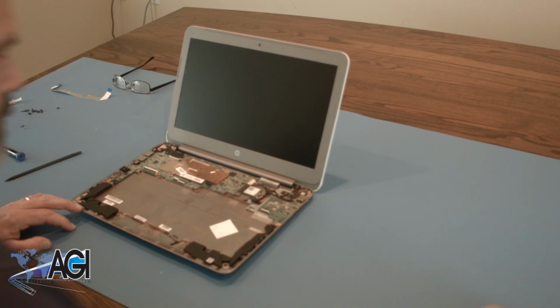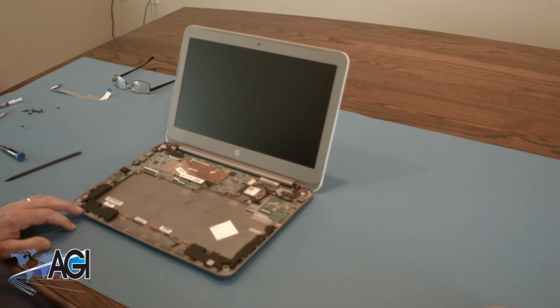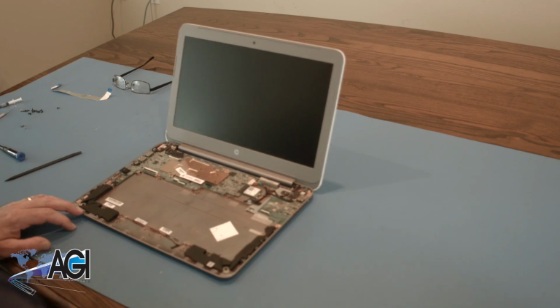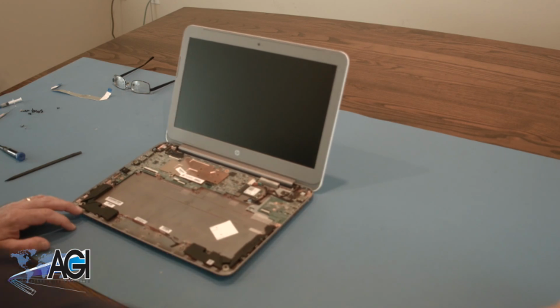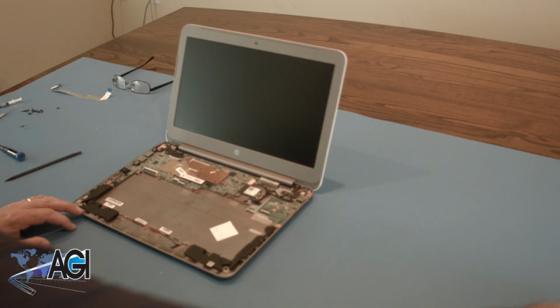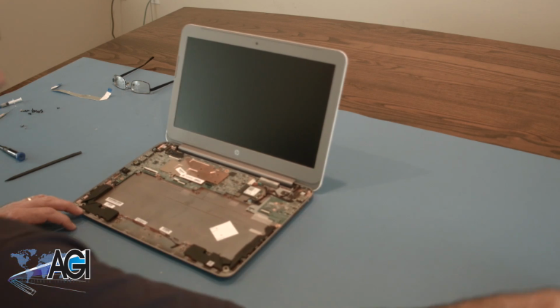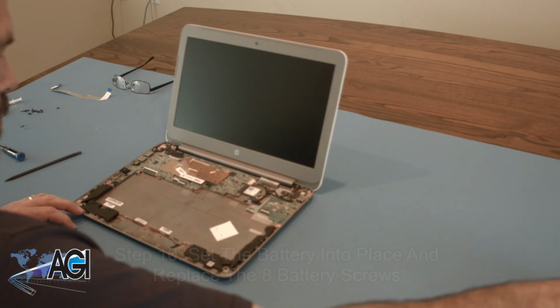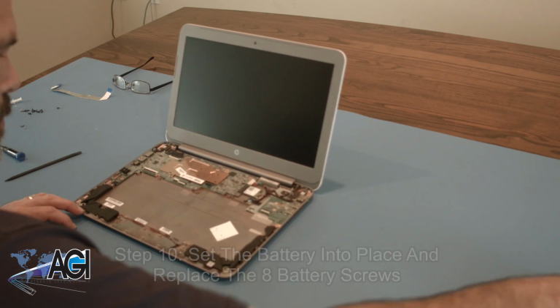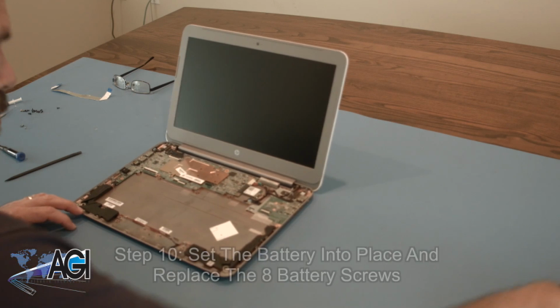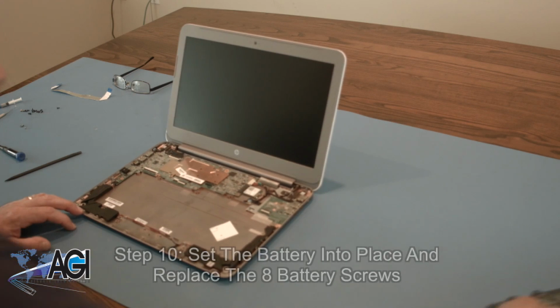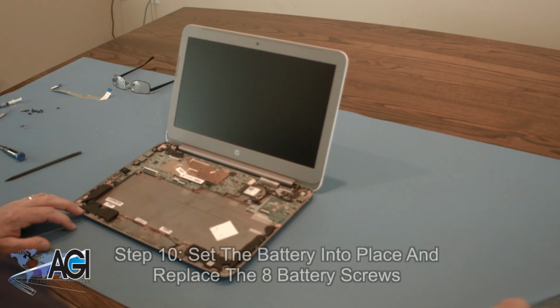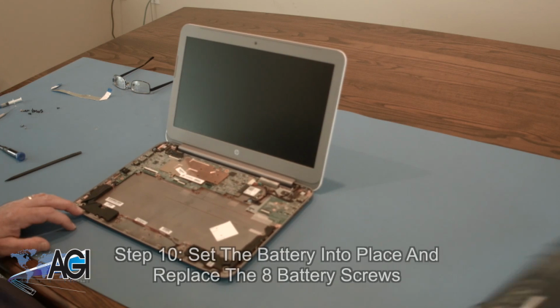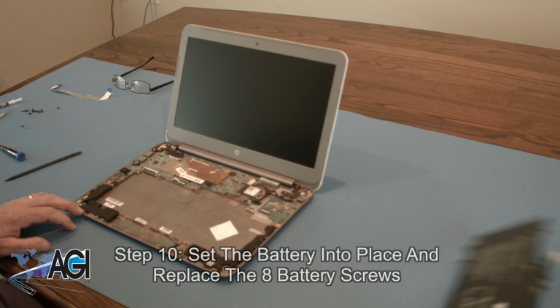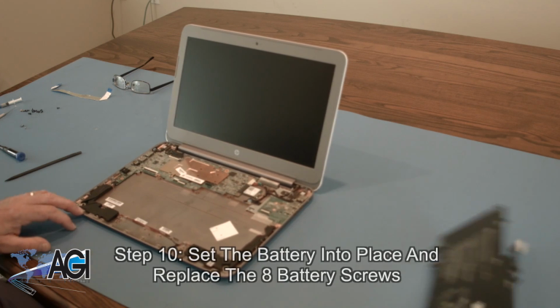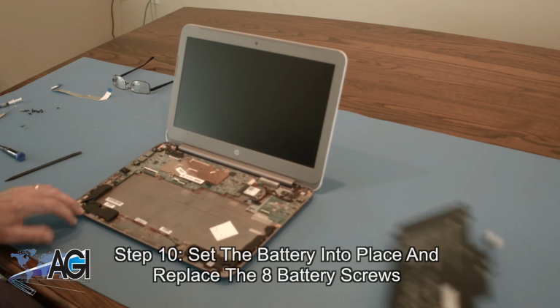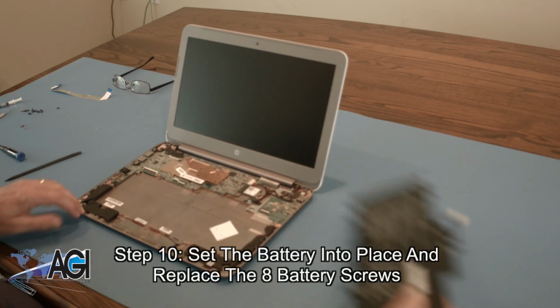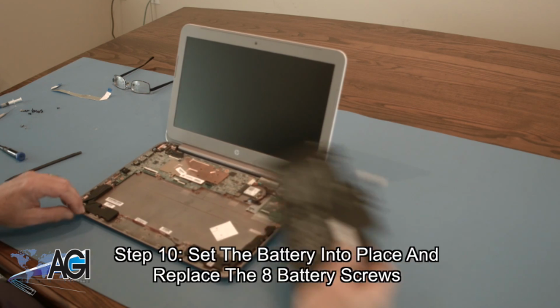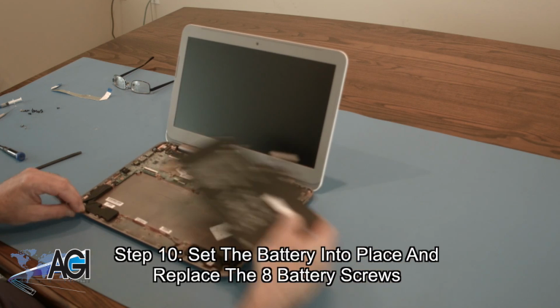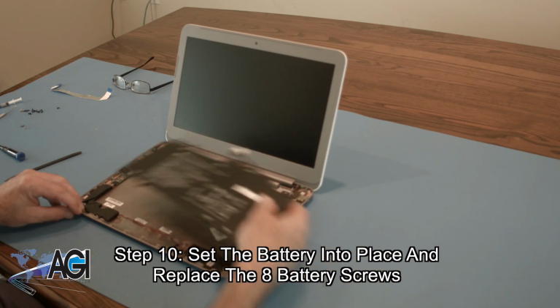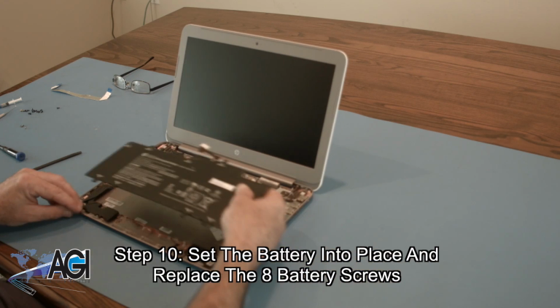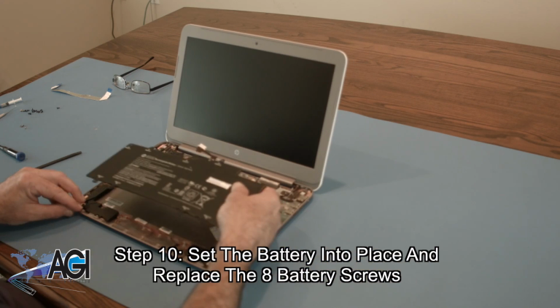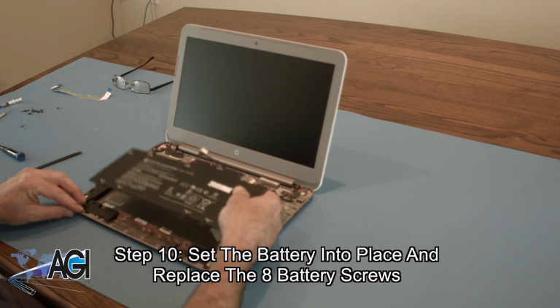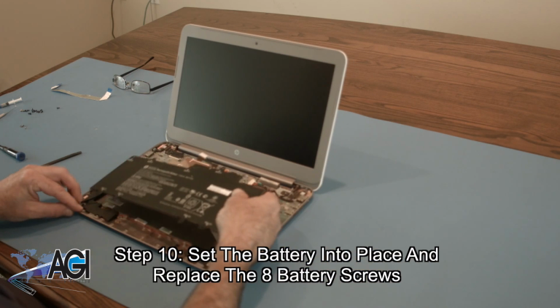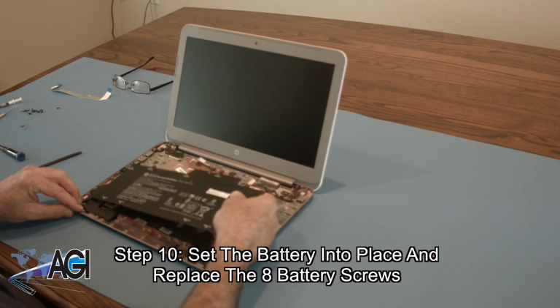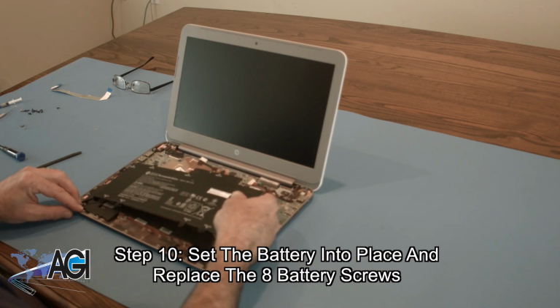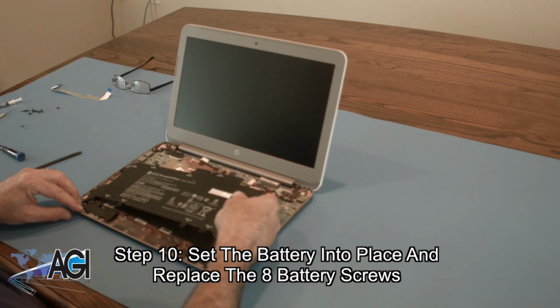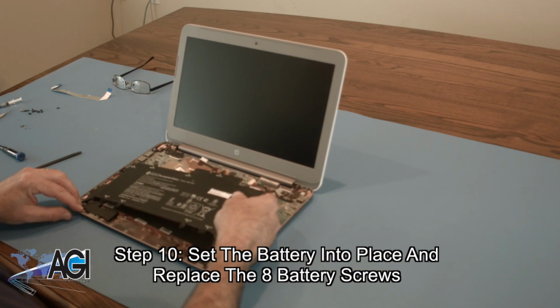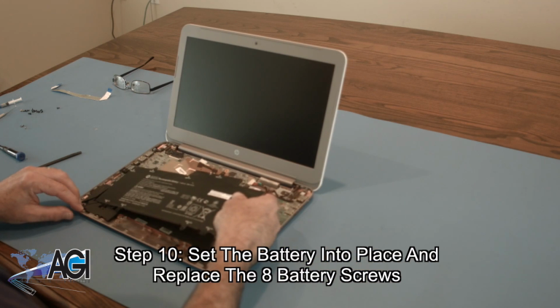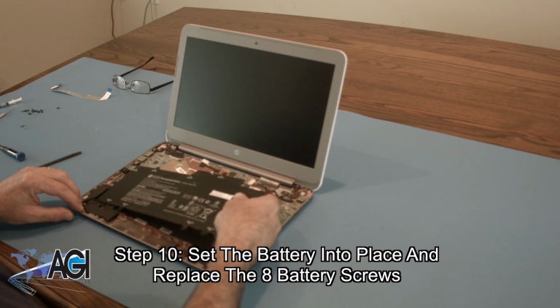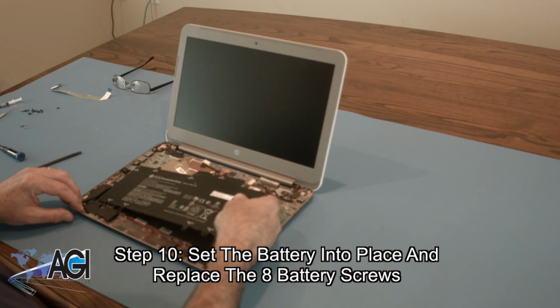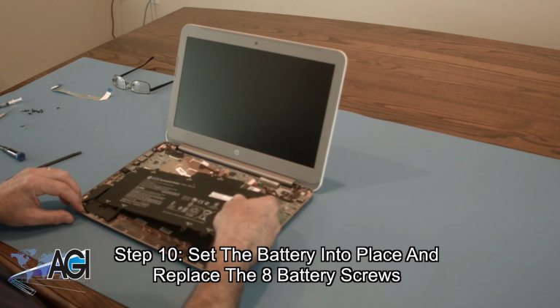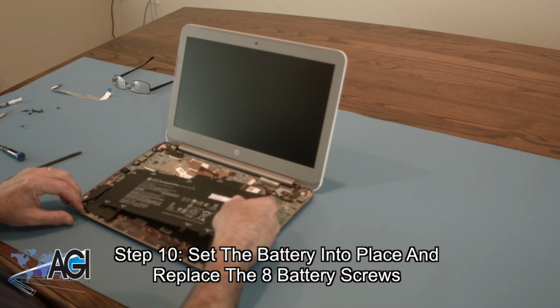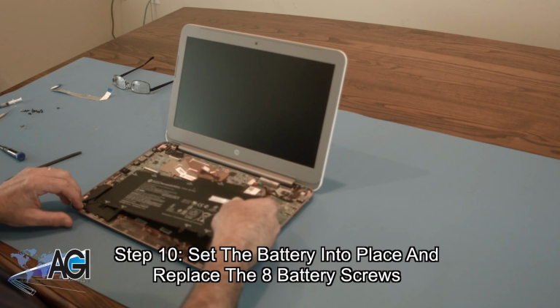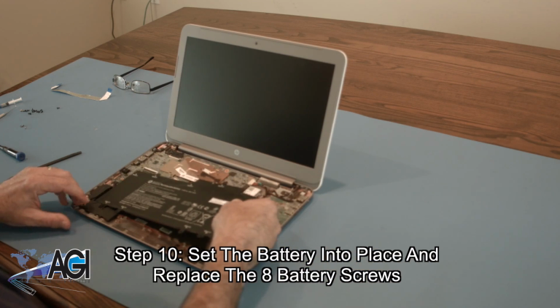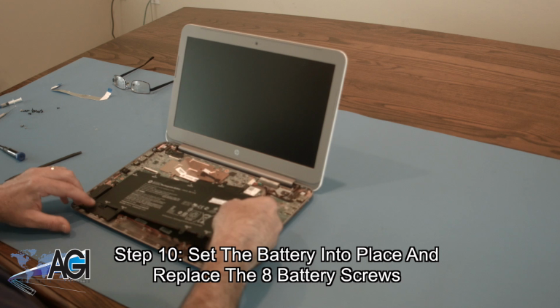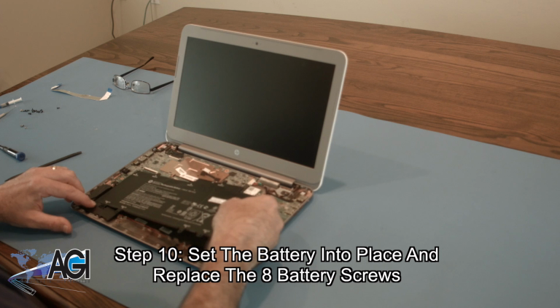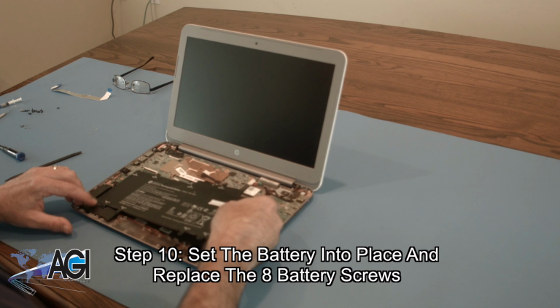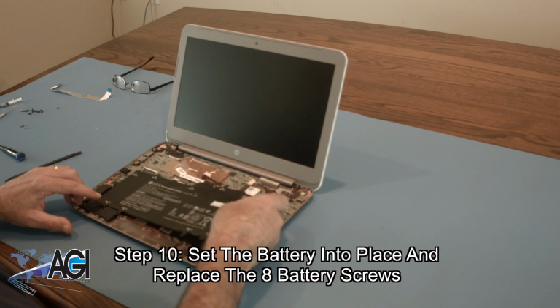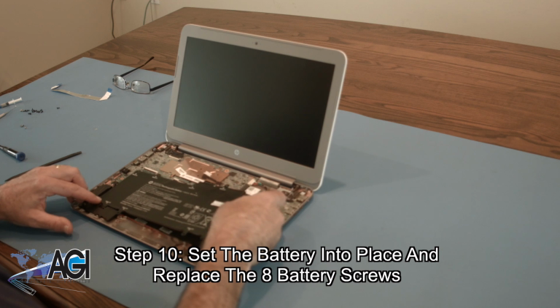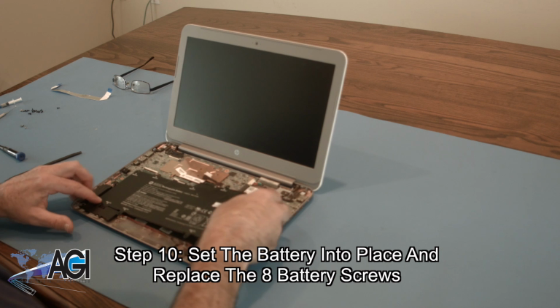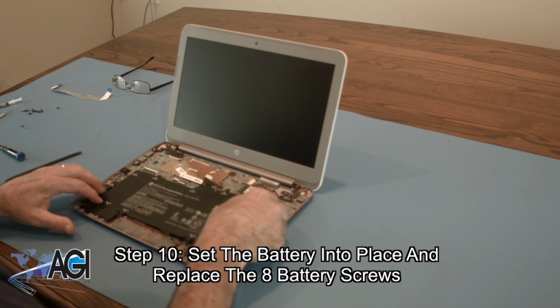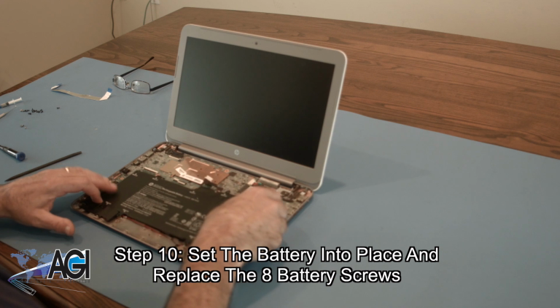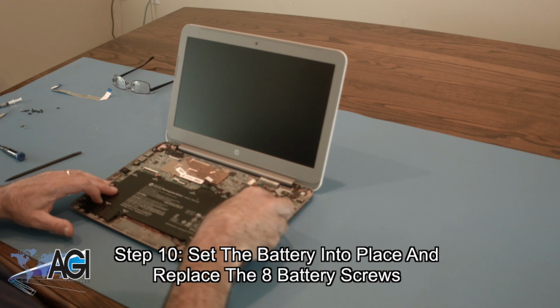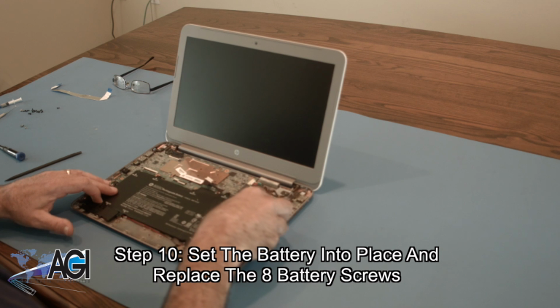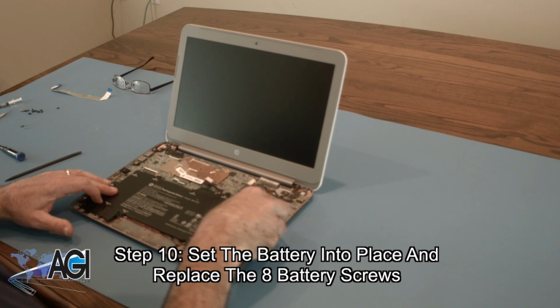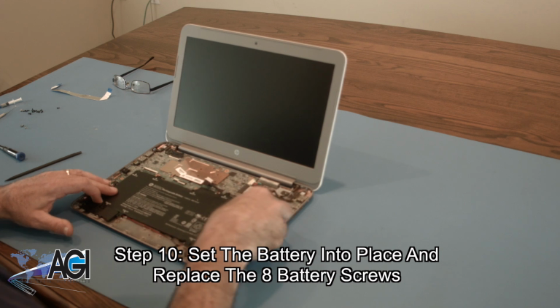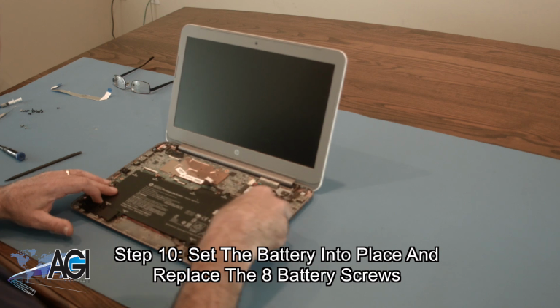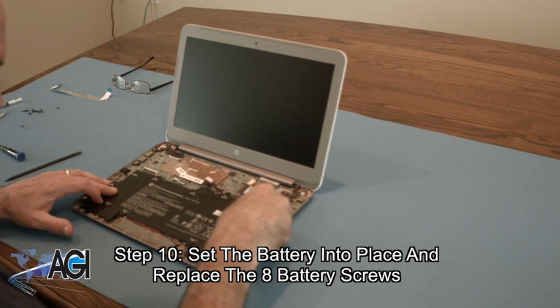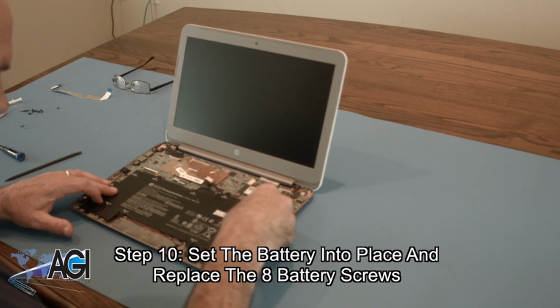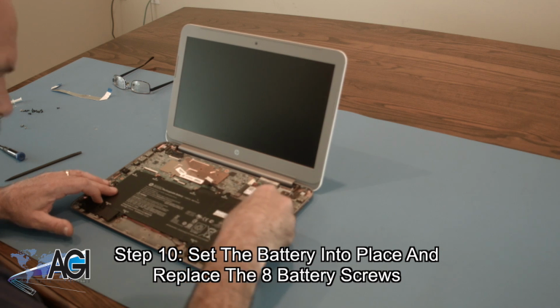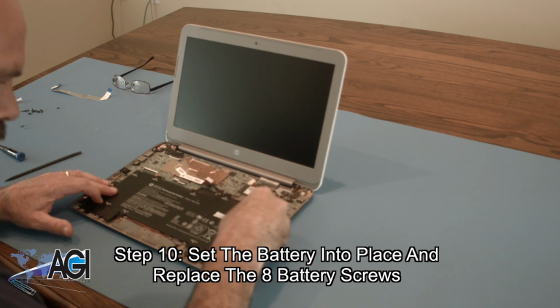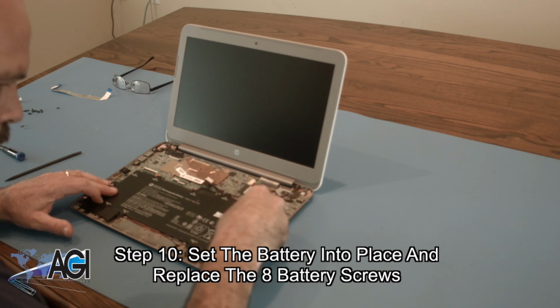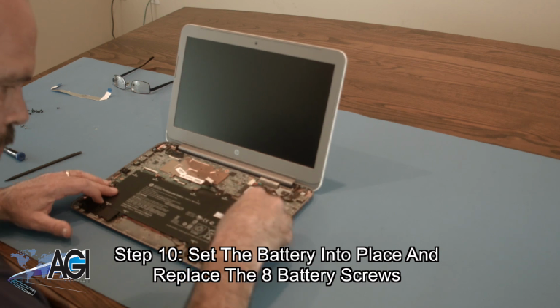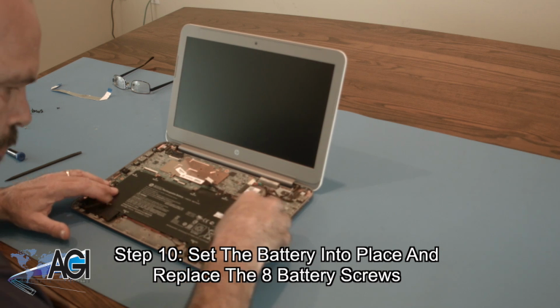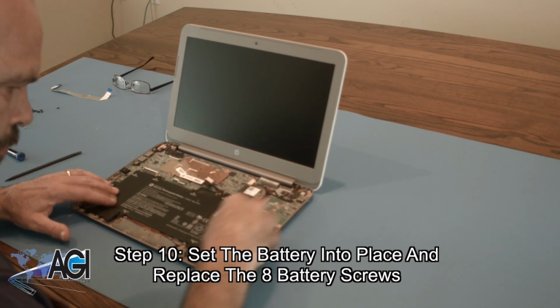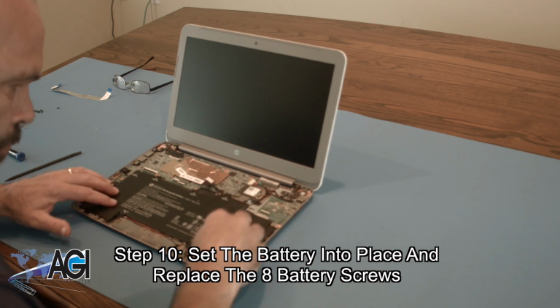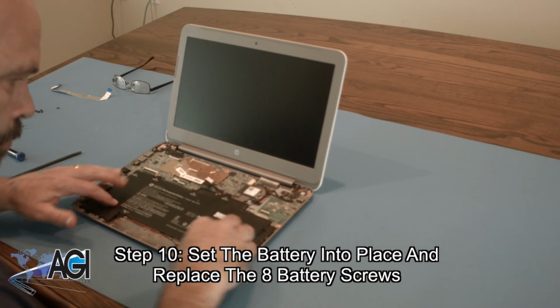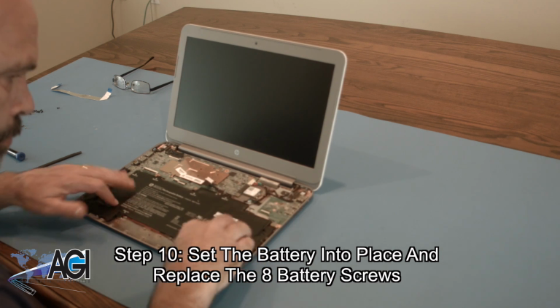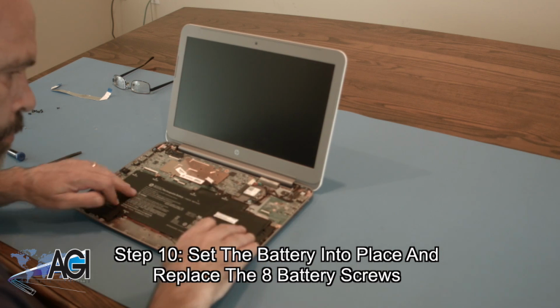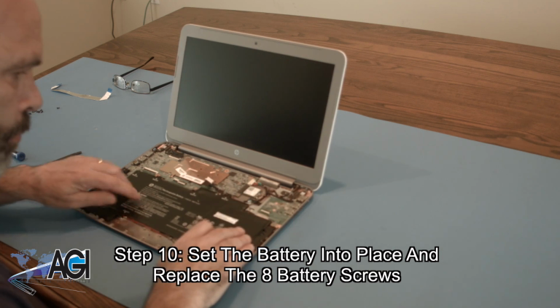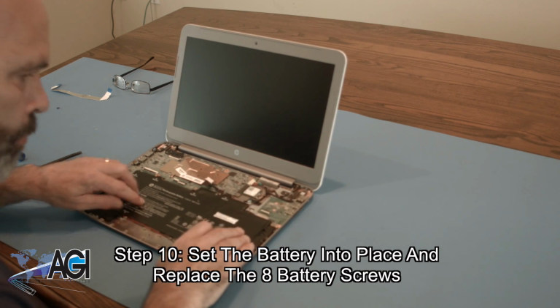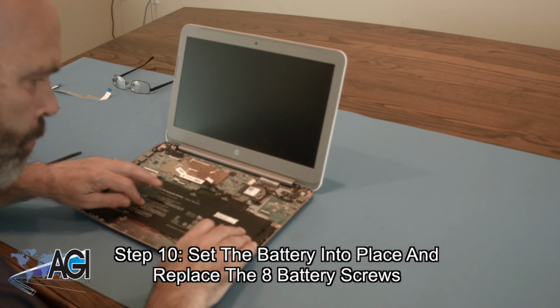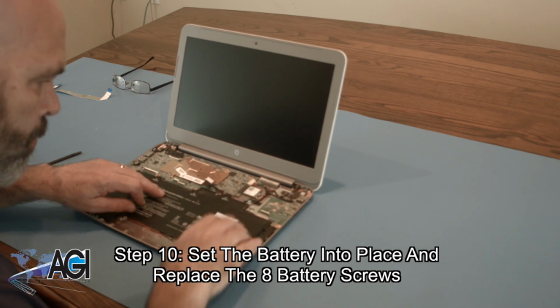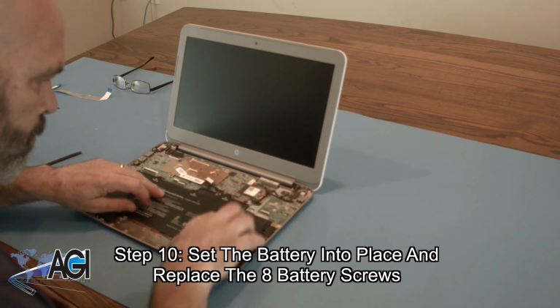The first step in the installation of your replacement battery will be to set it into place and replace the eight battery screws.